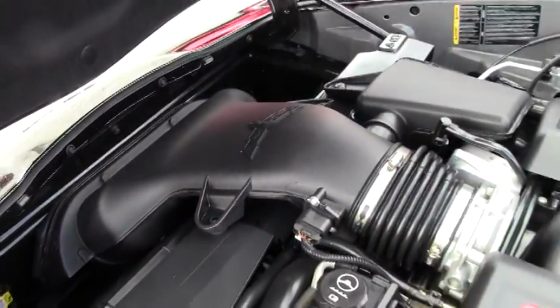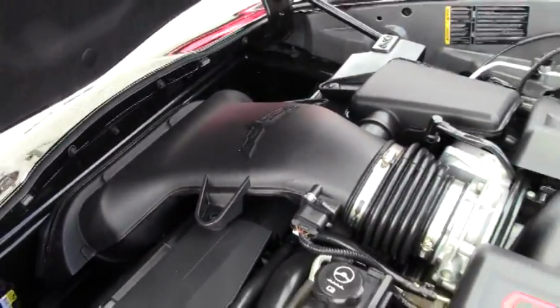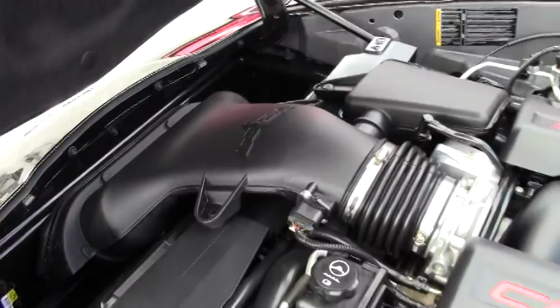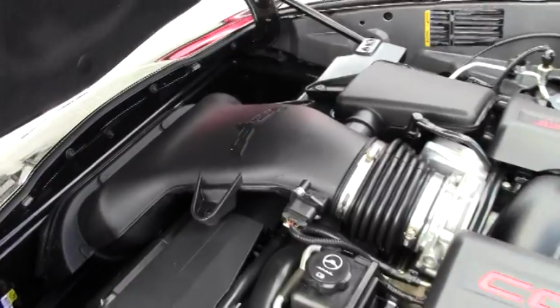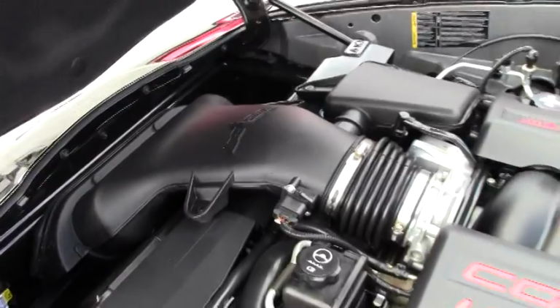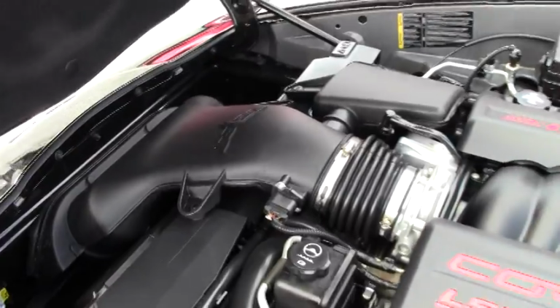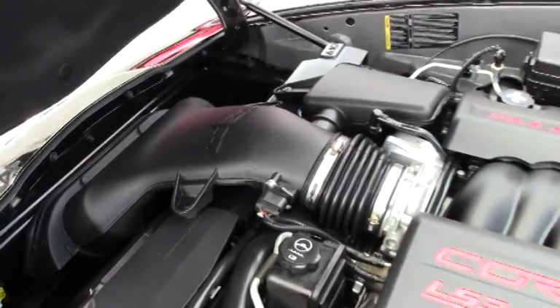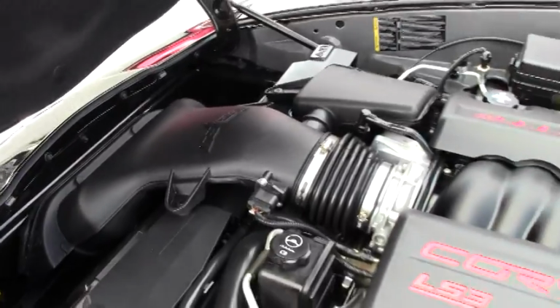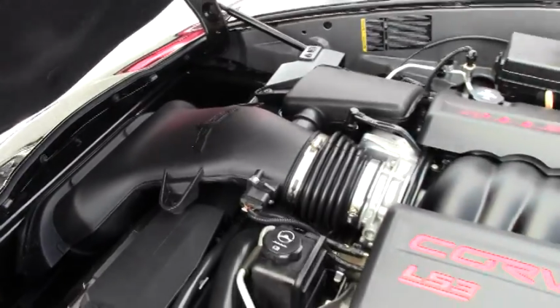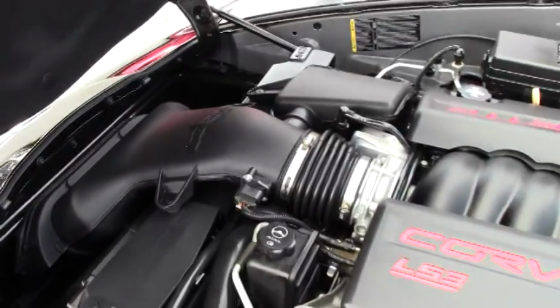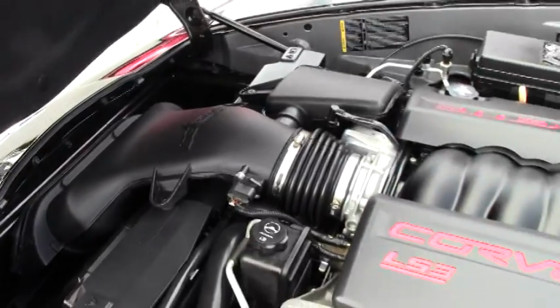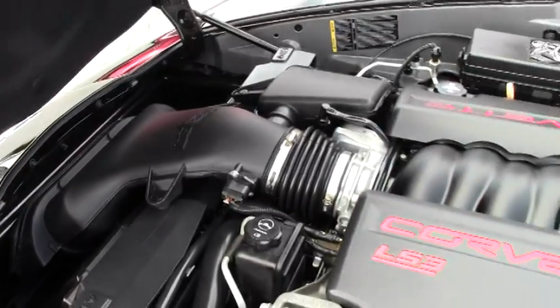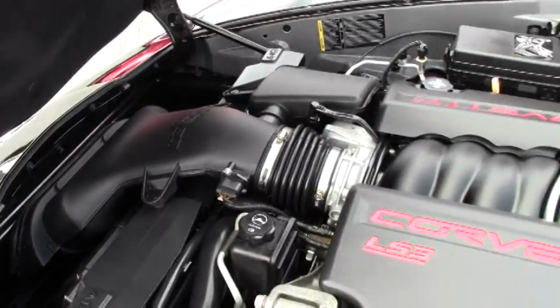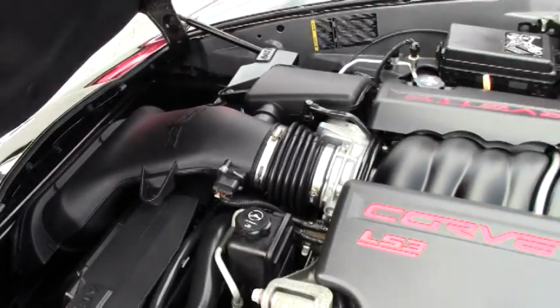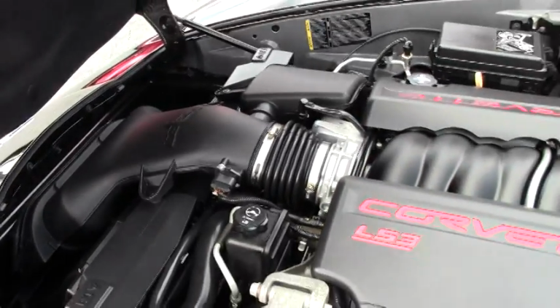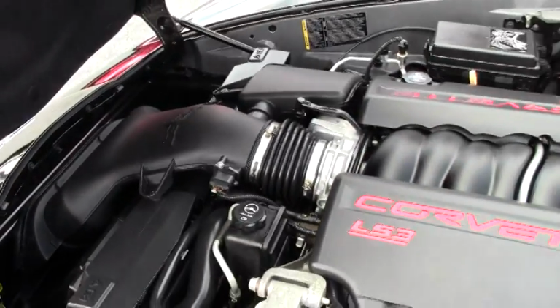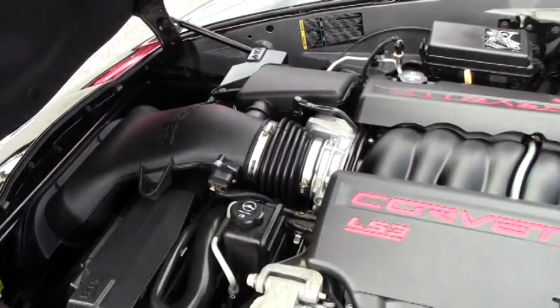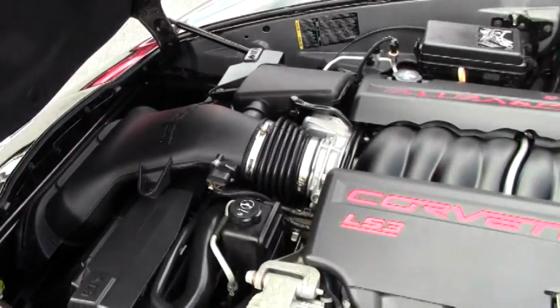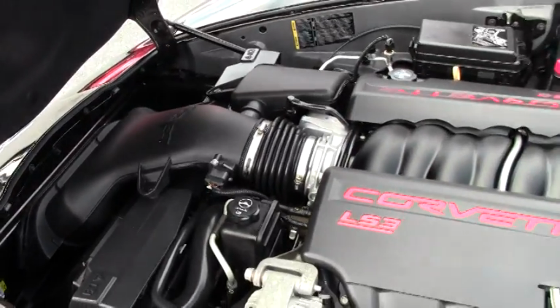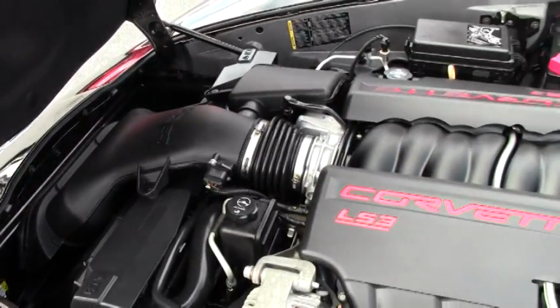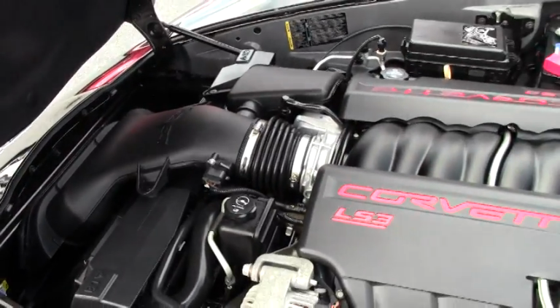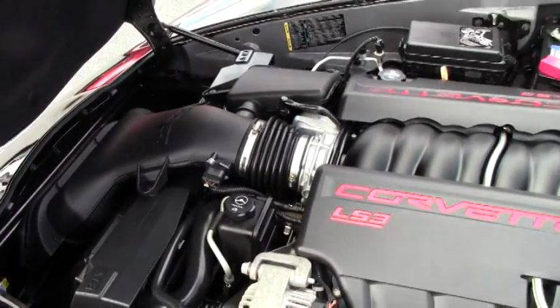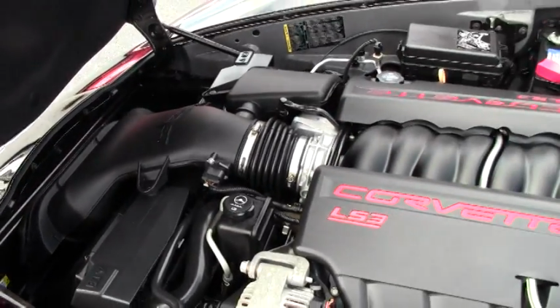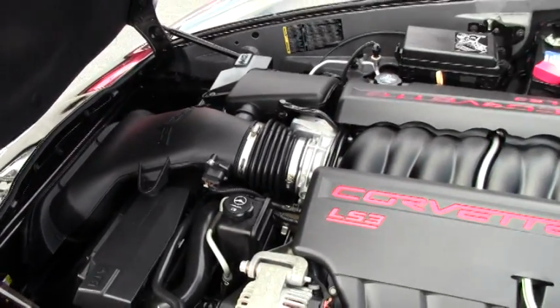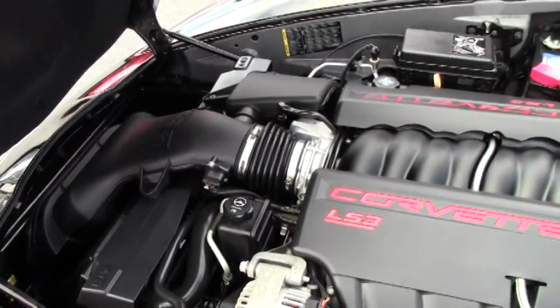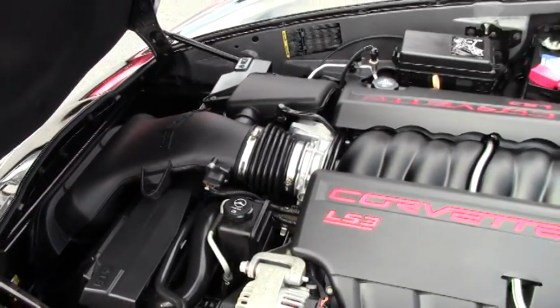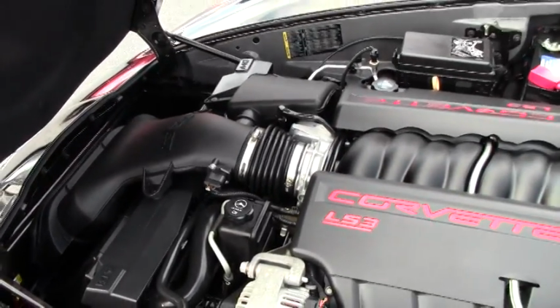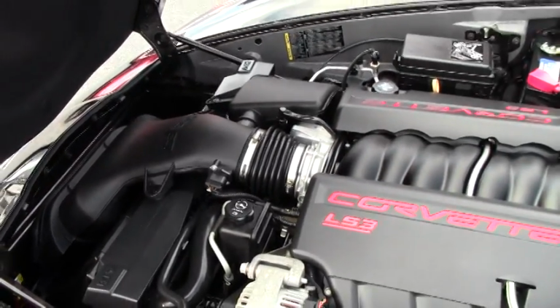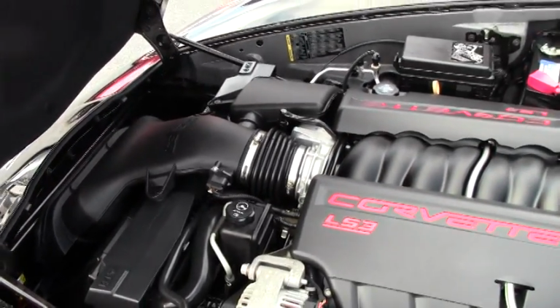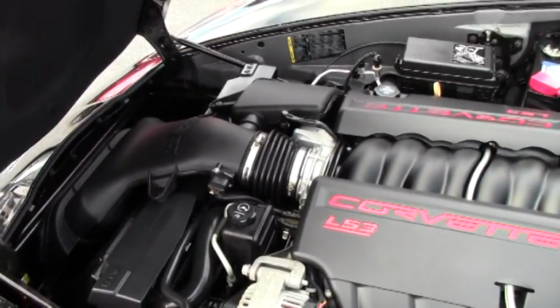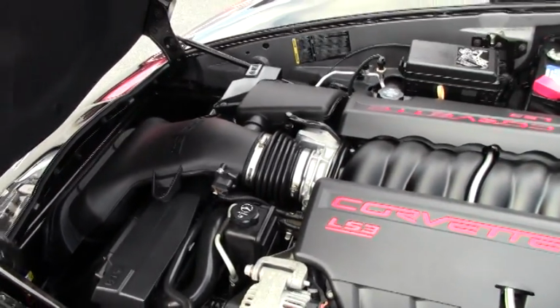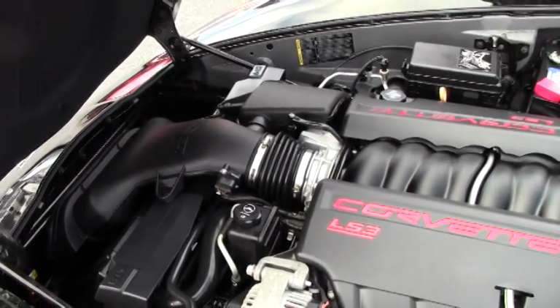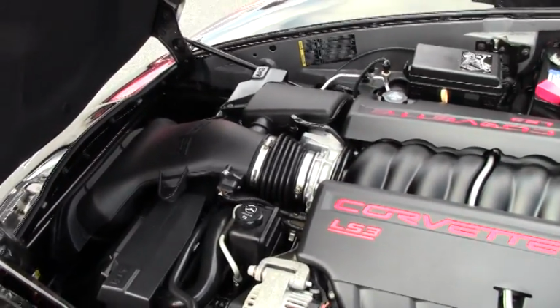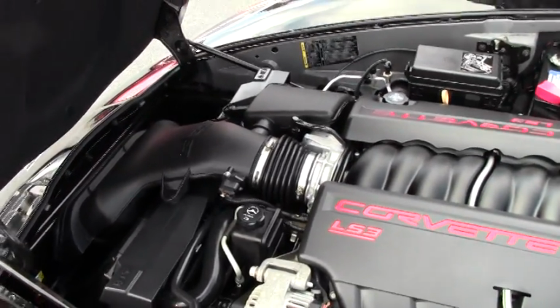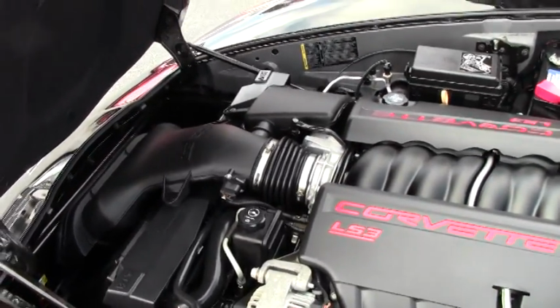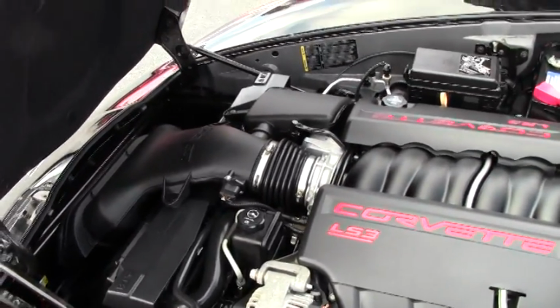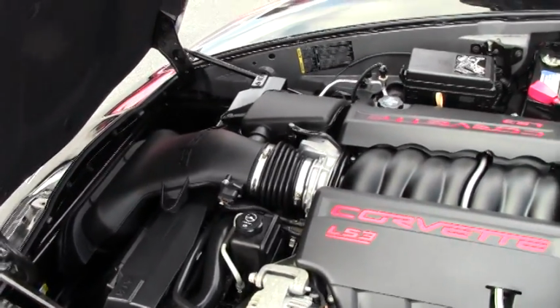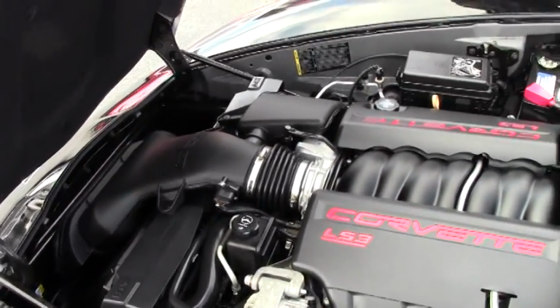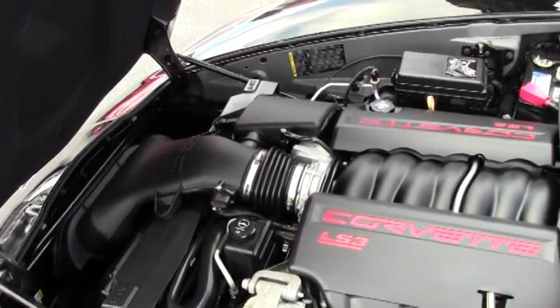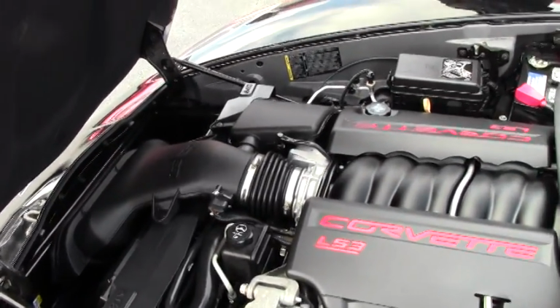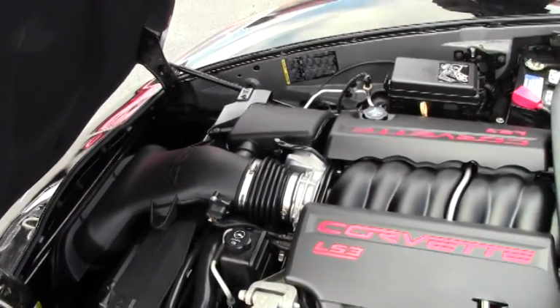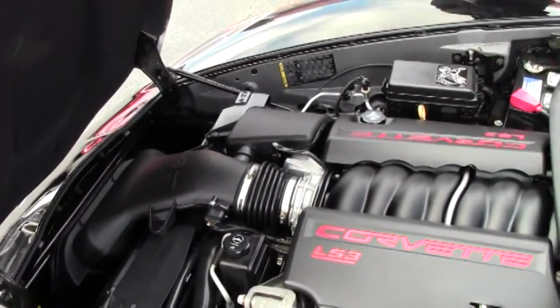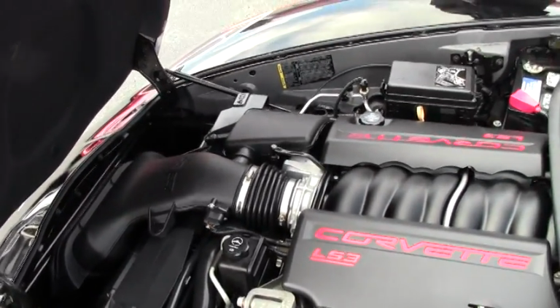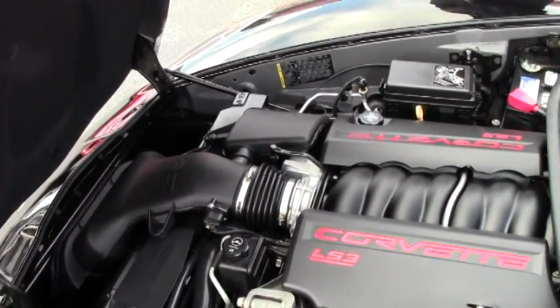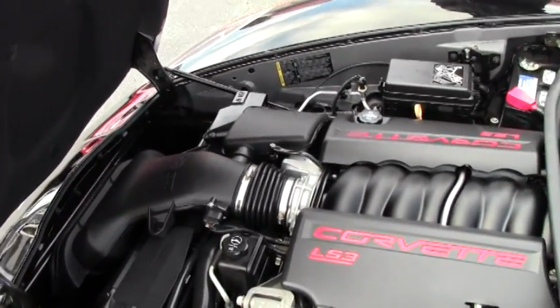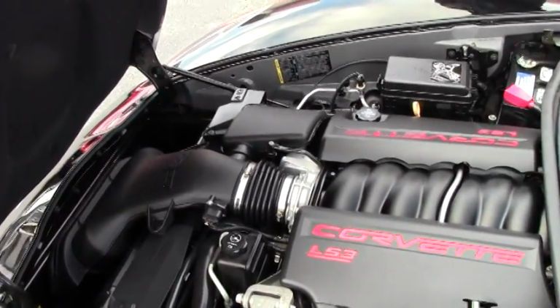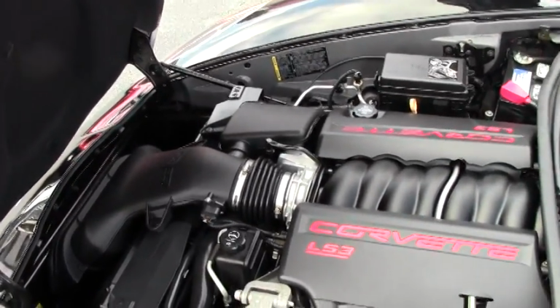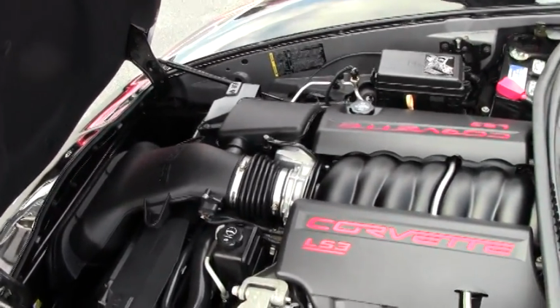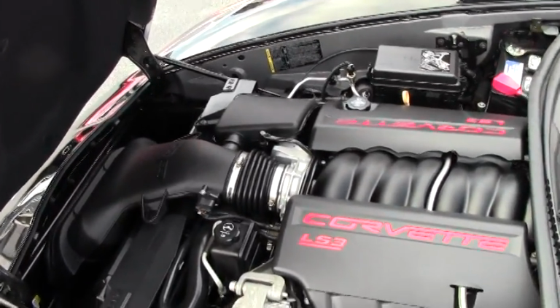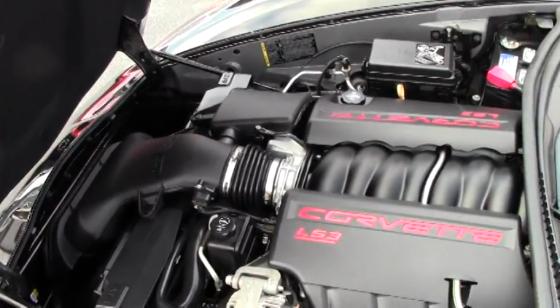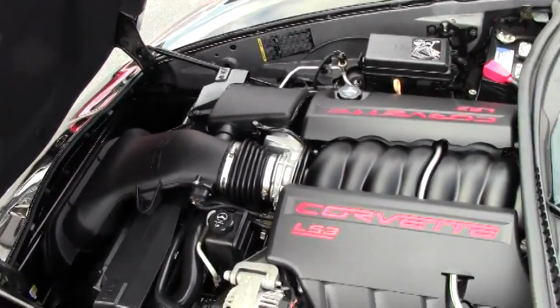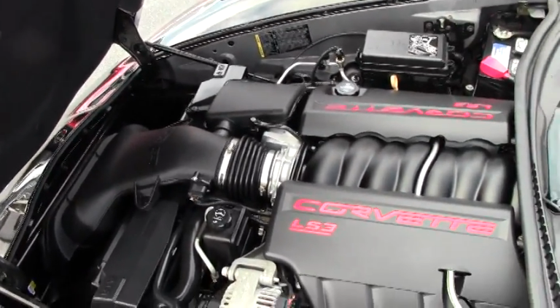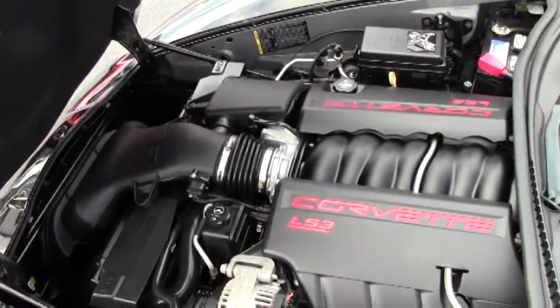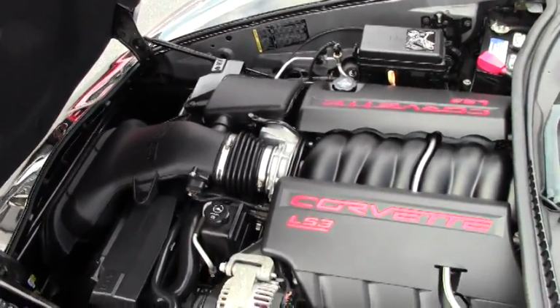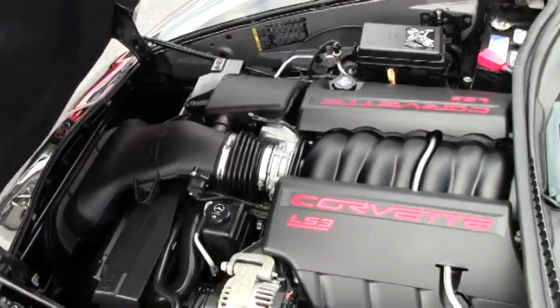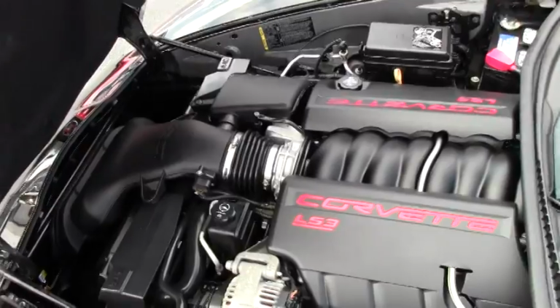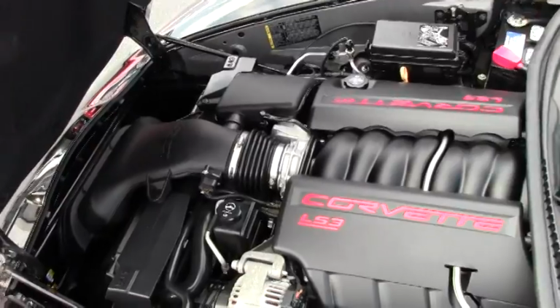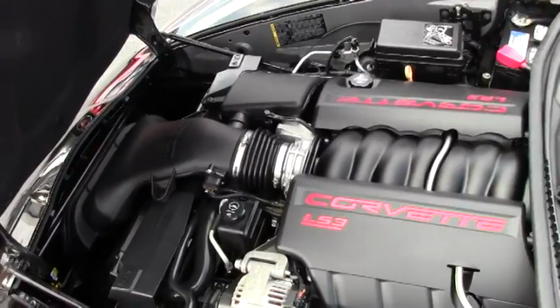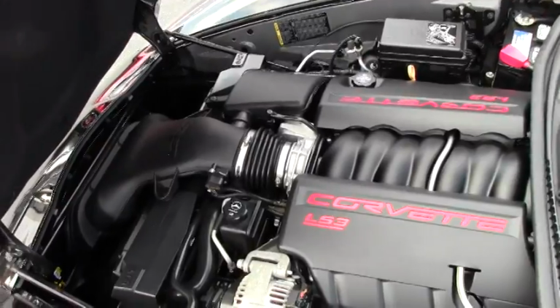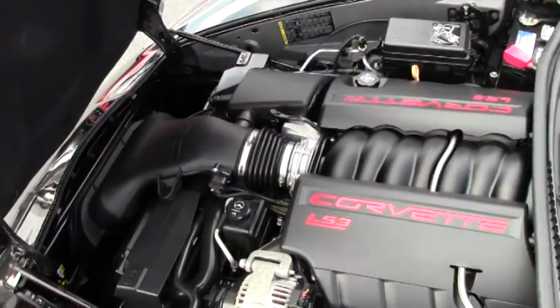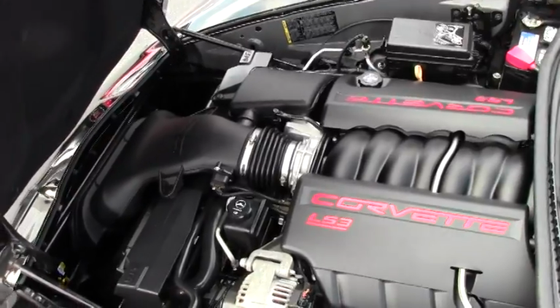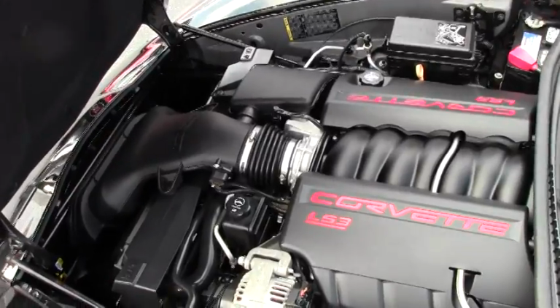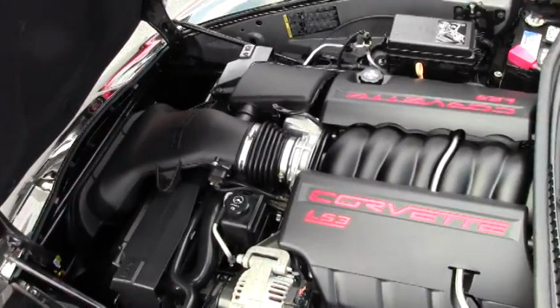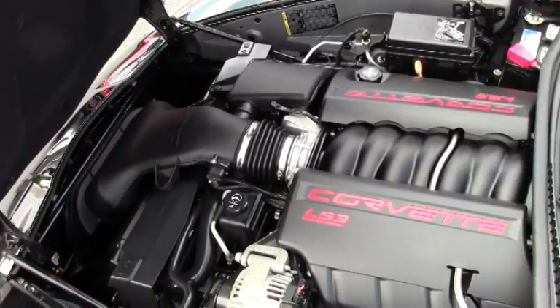The engine seems to be all stock and in good condition. I've personally driven this car and it drives just fine.